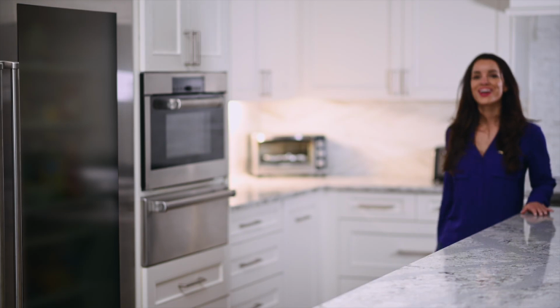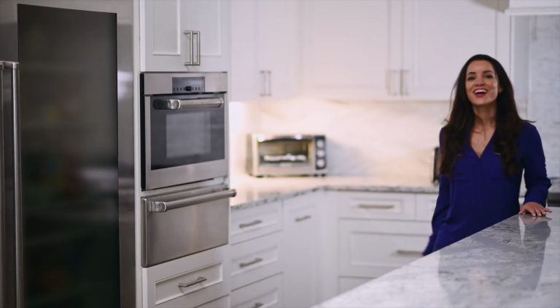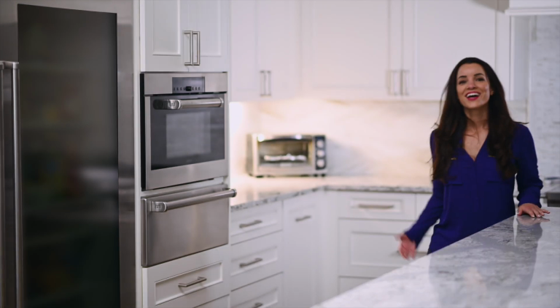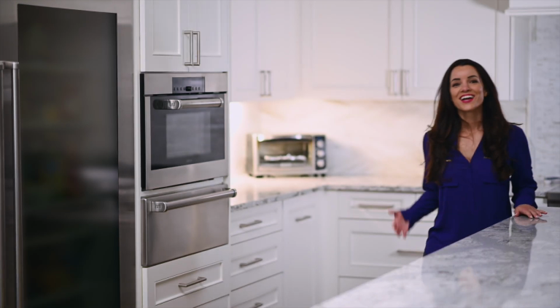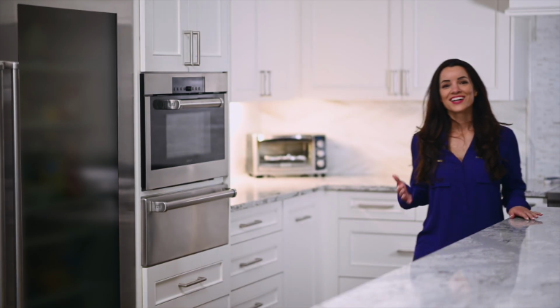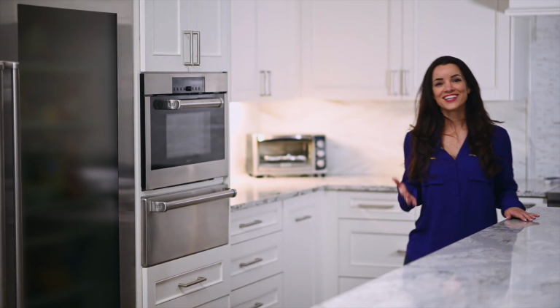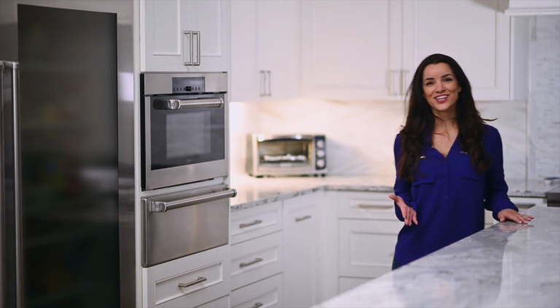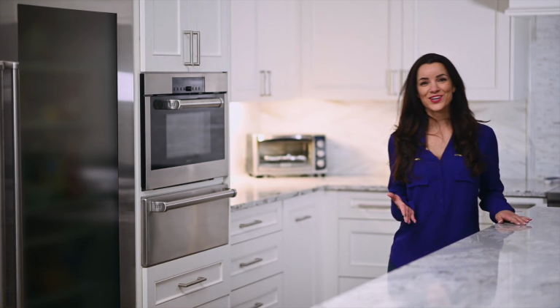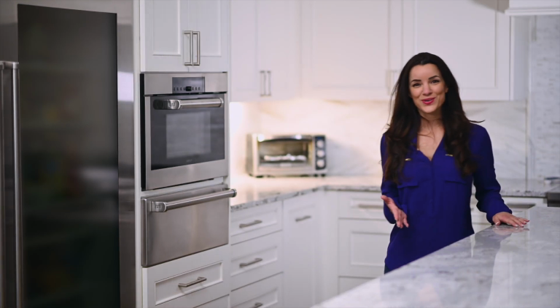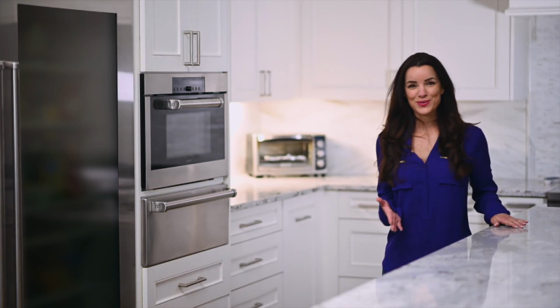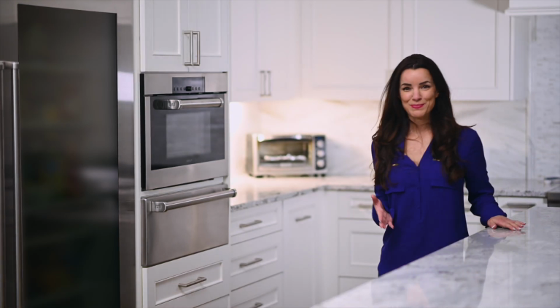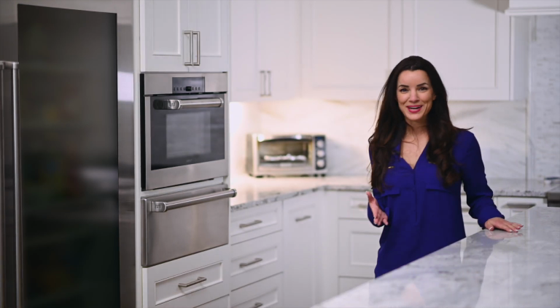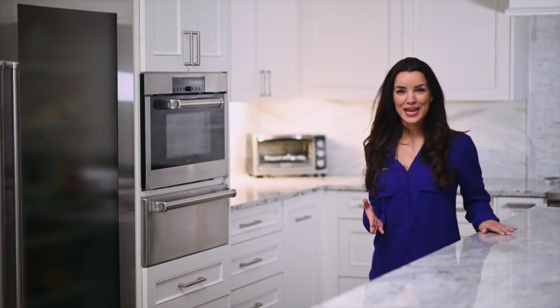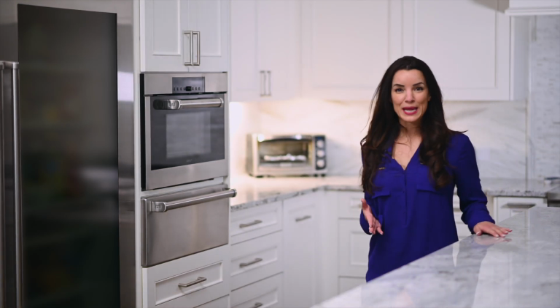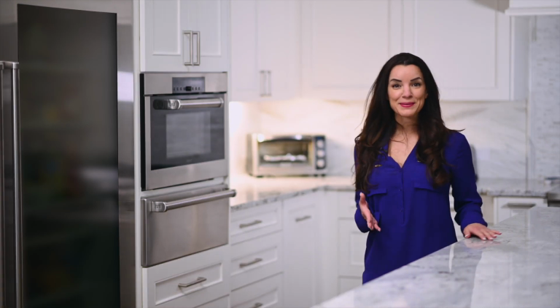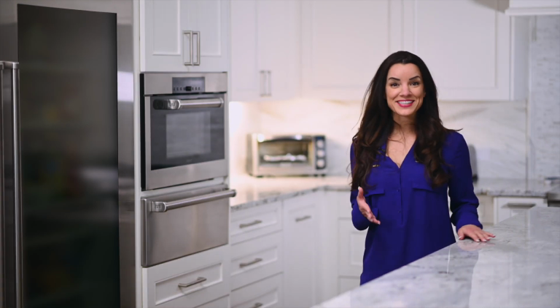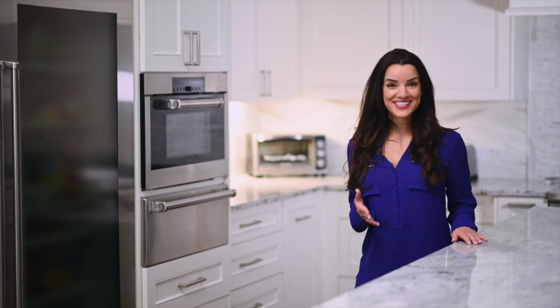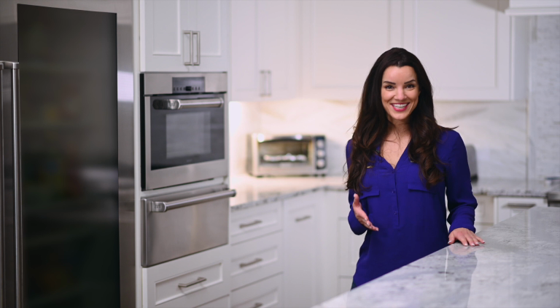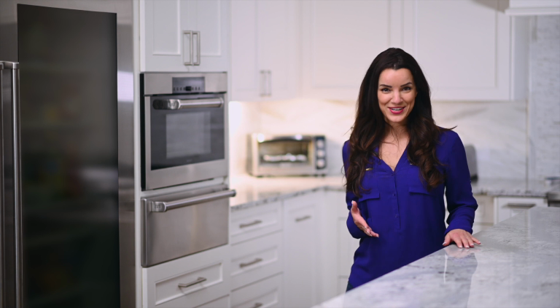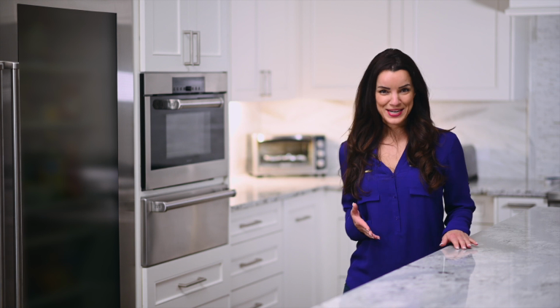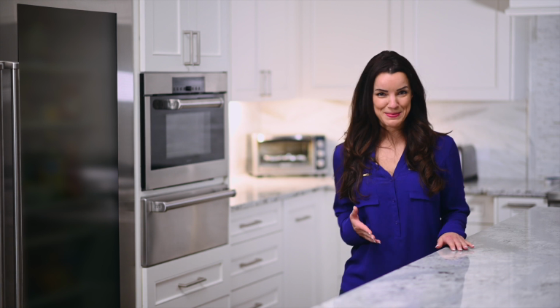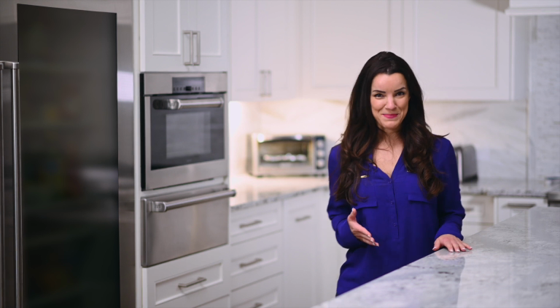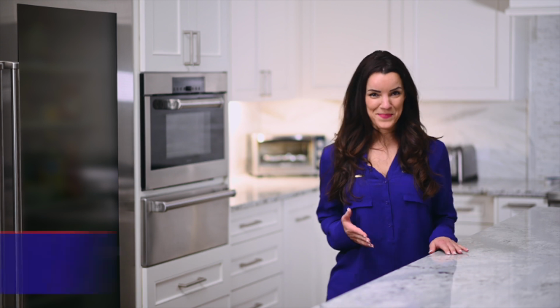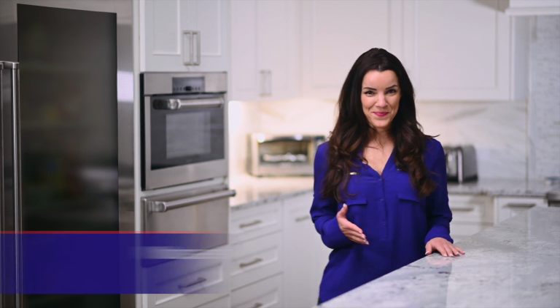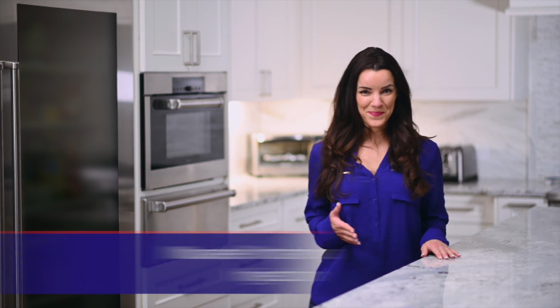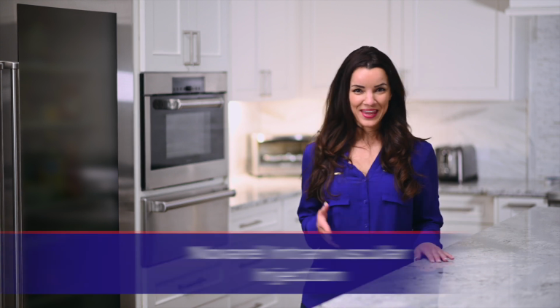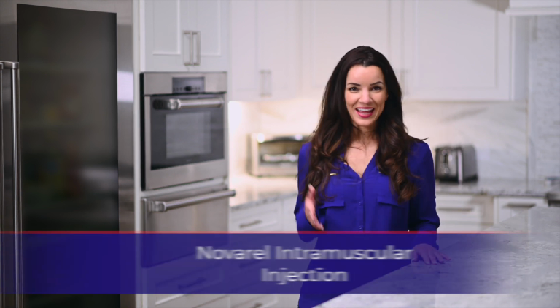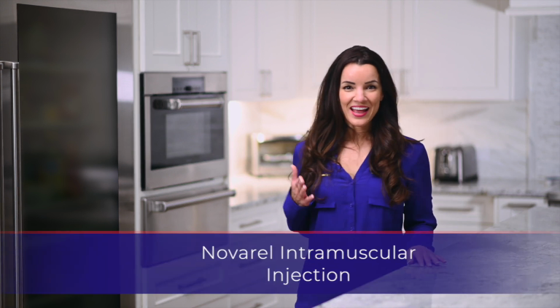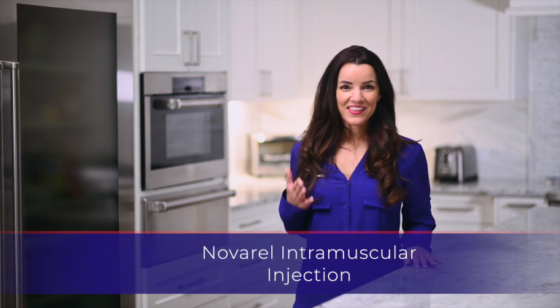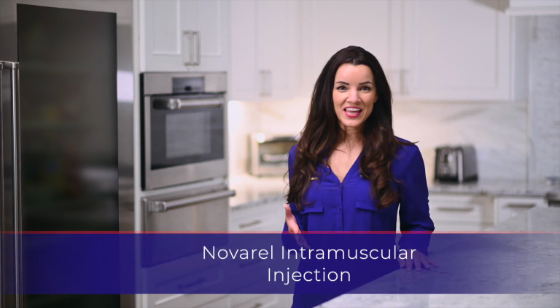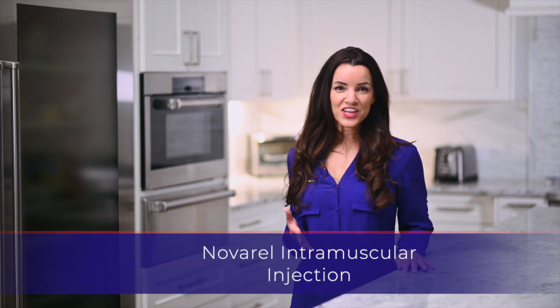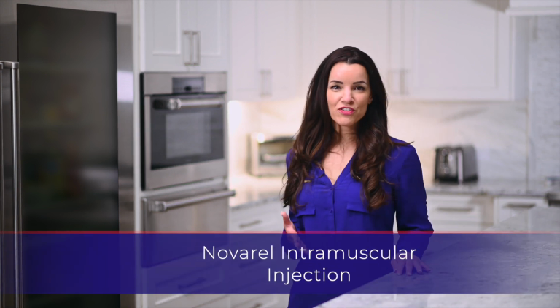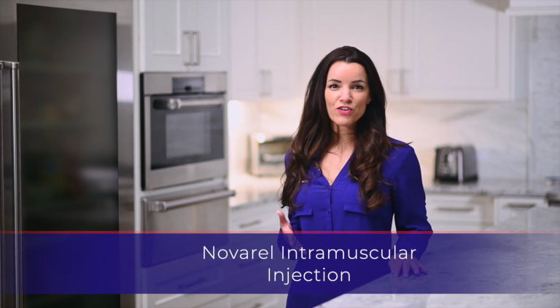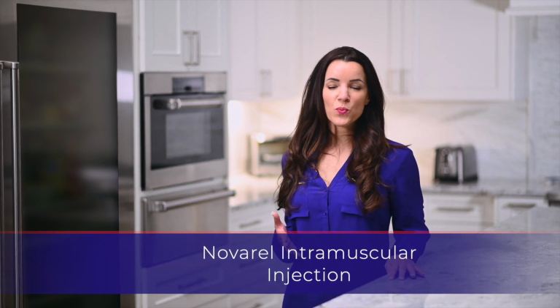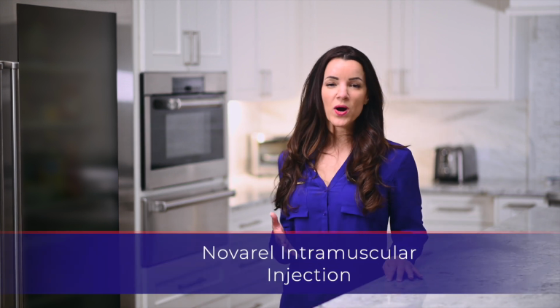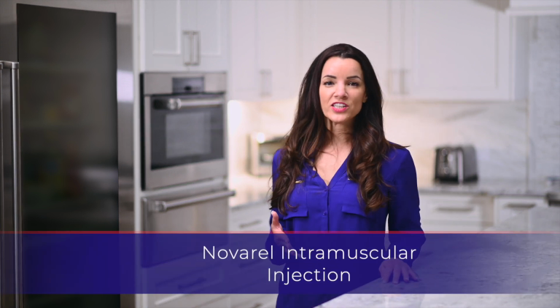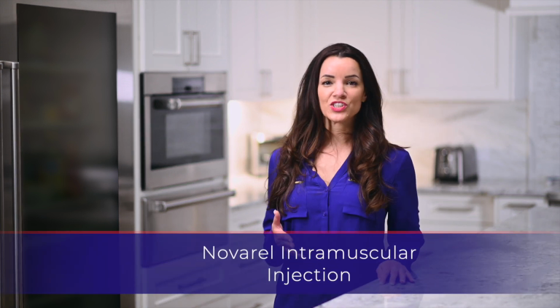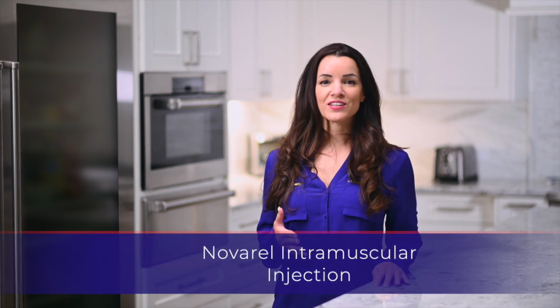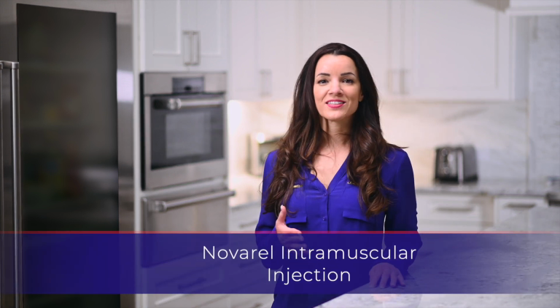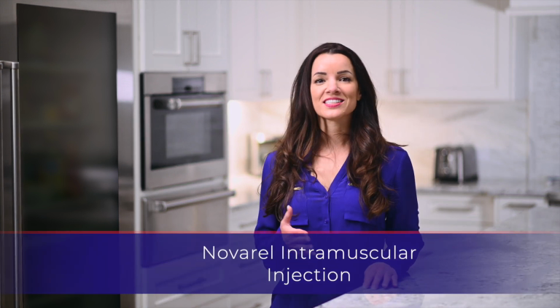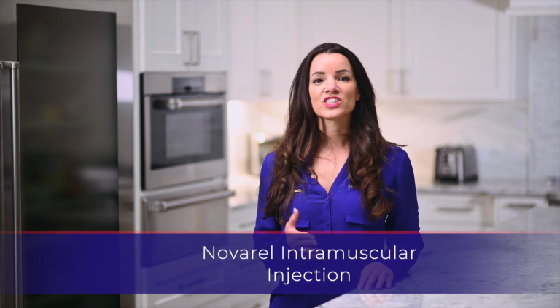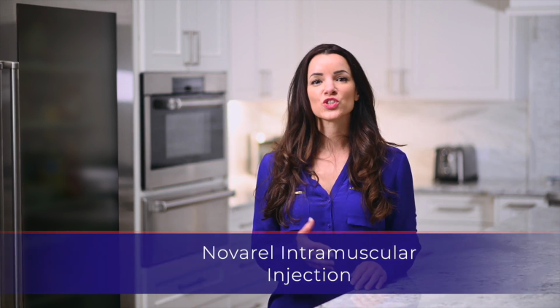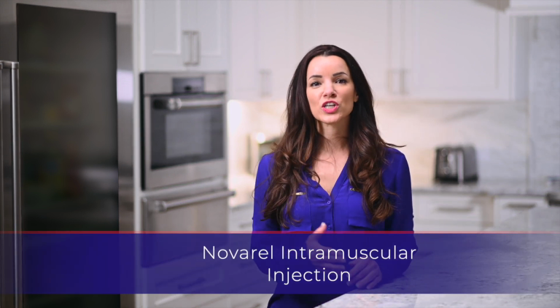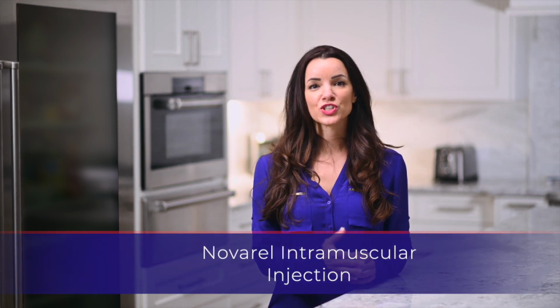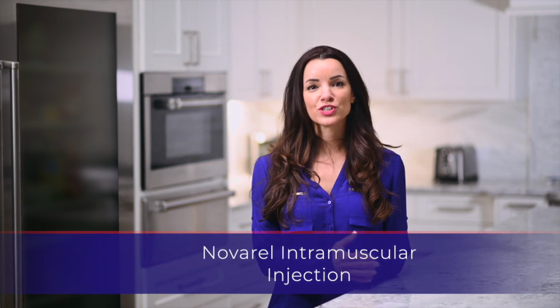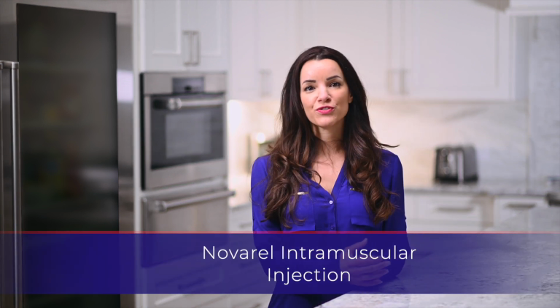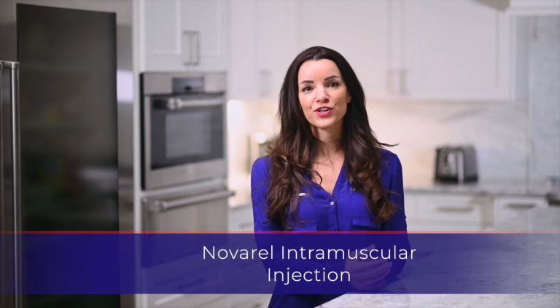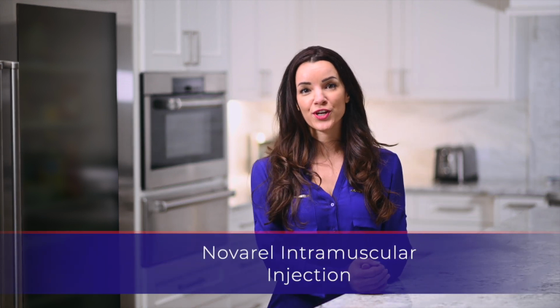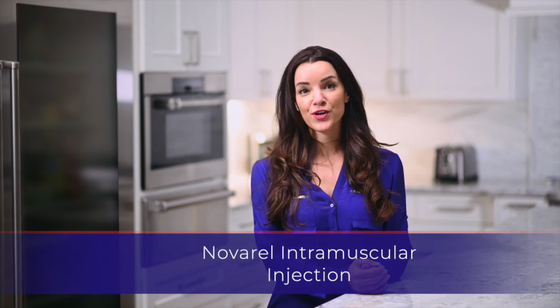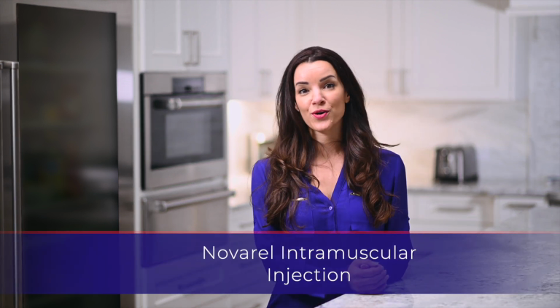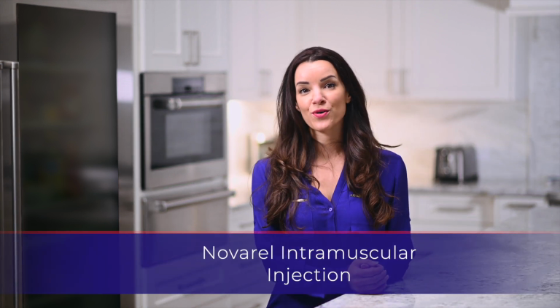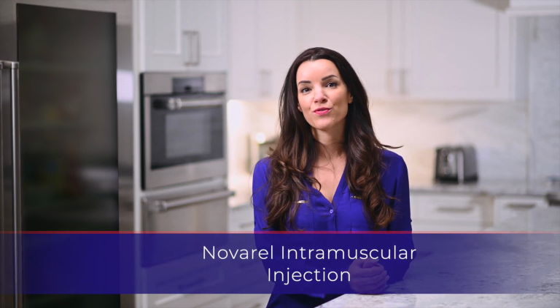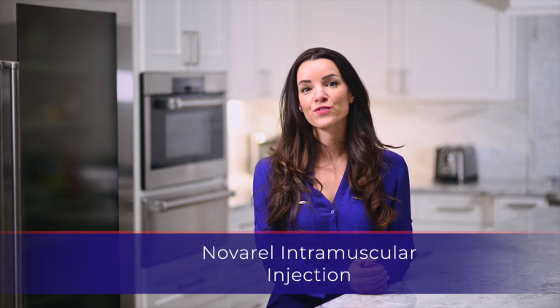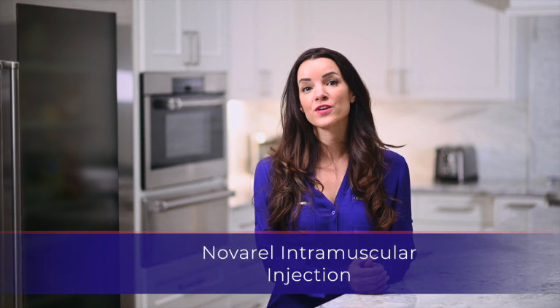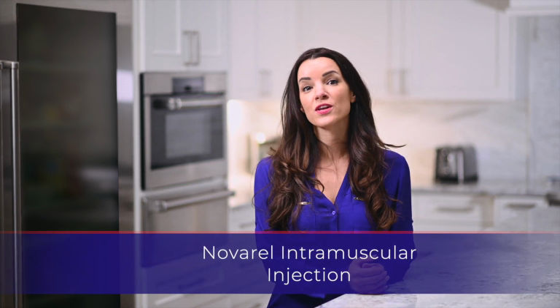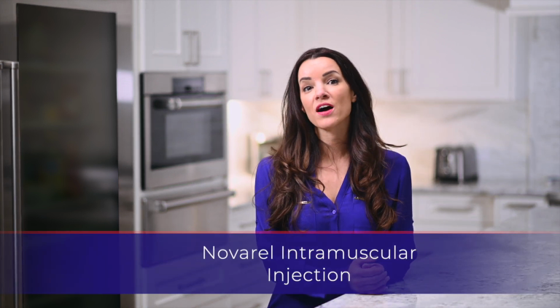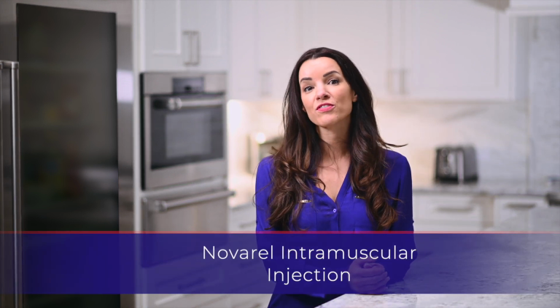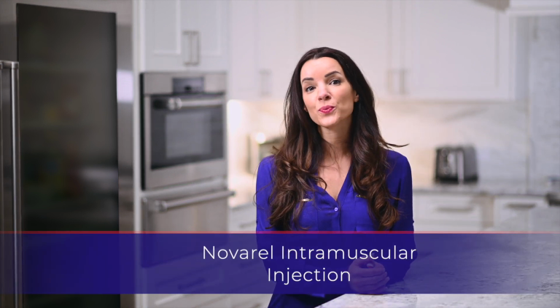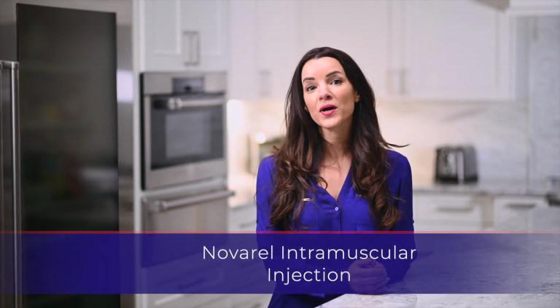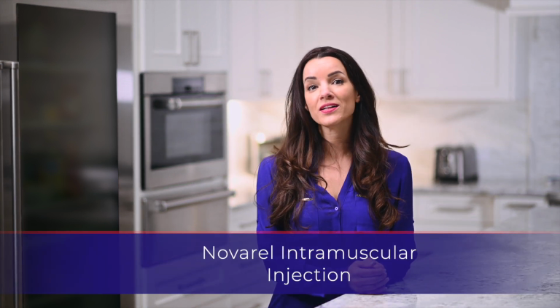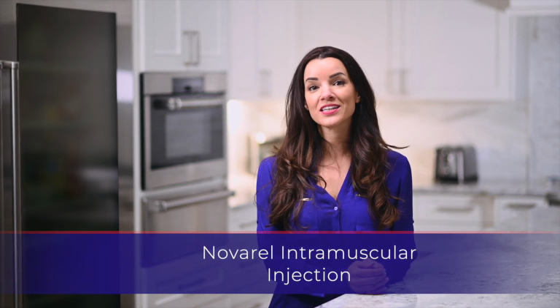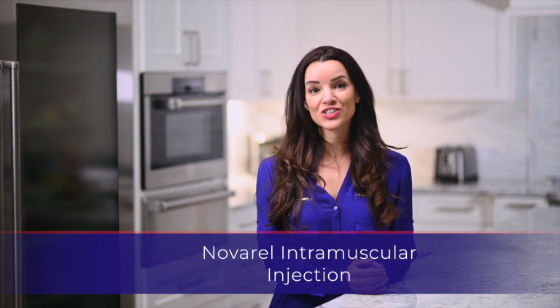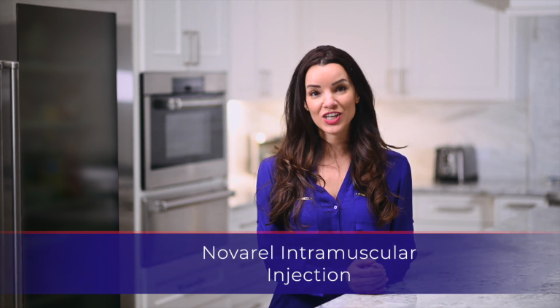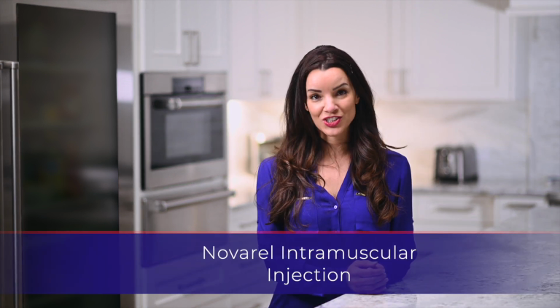Hello, my name is Sarah. Thank you for watching this instructional video for the Navarrel injection.